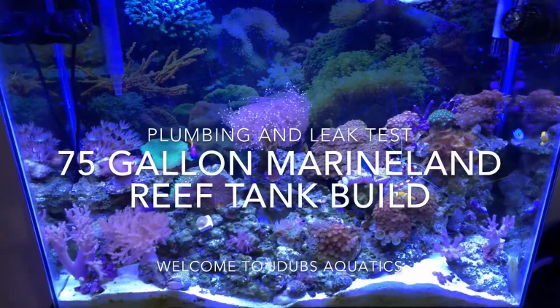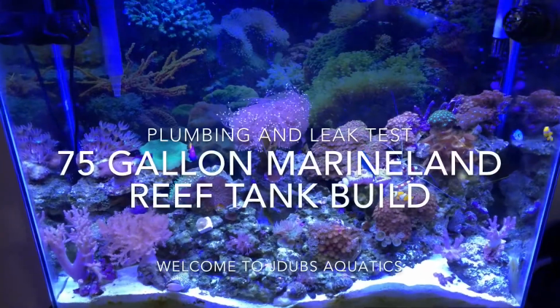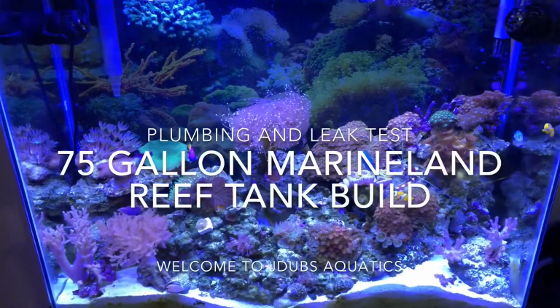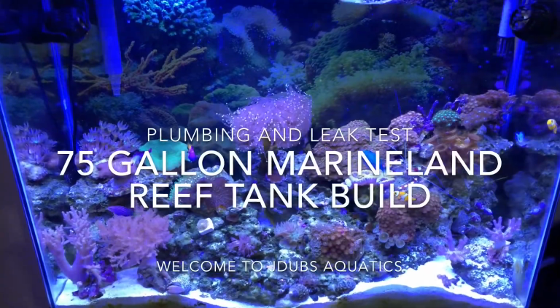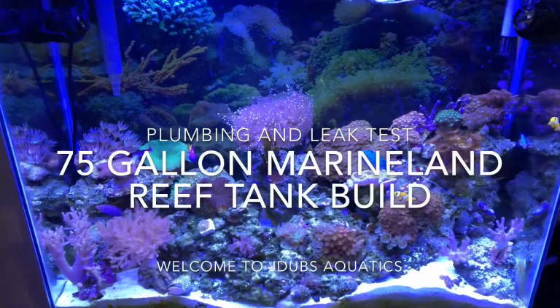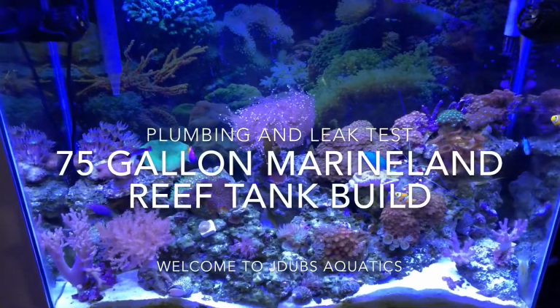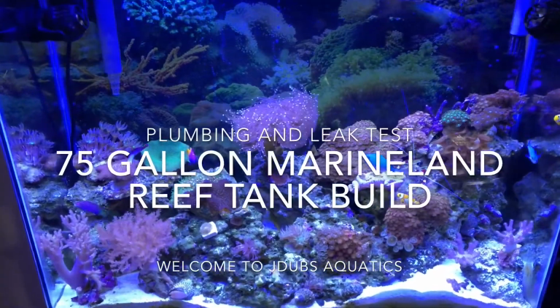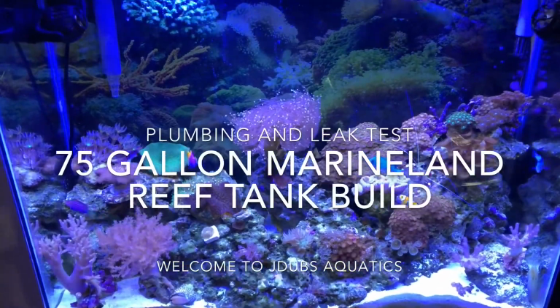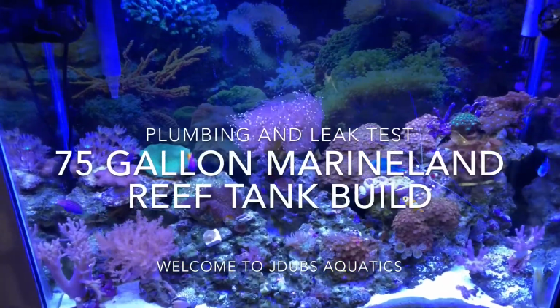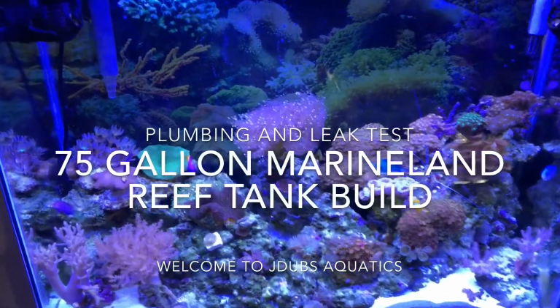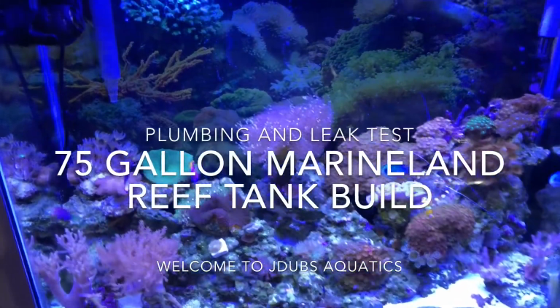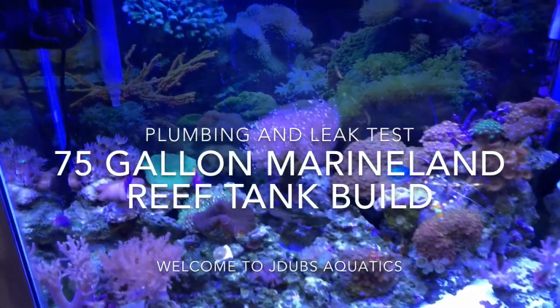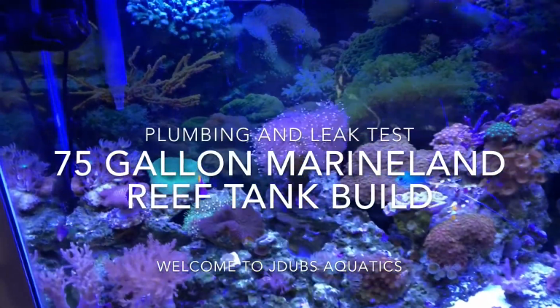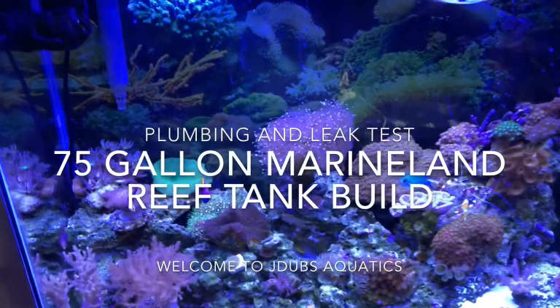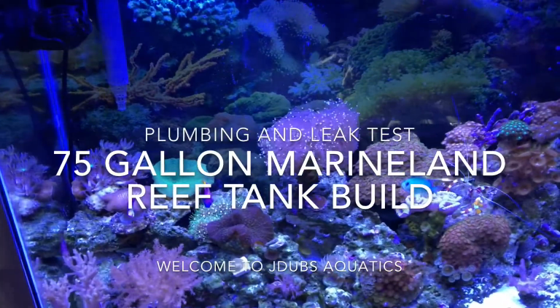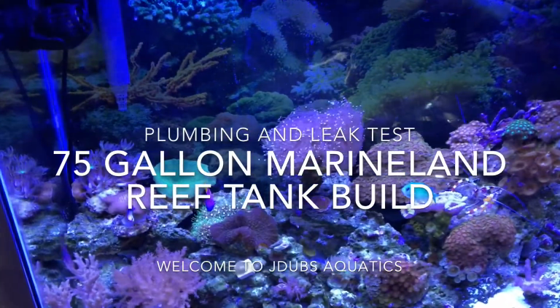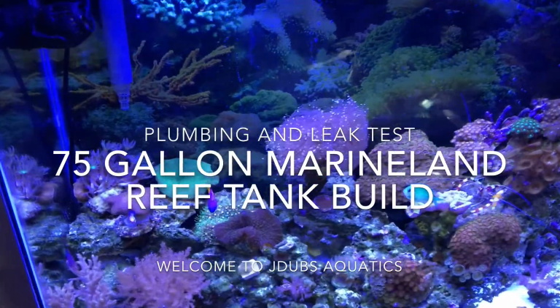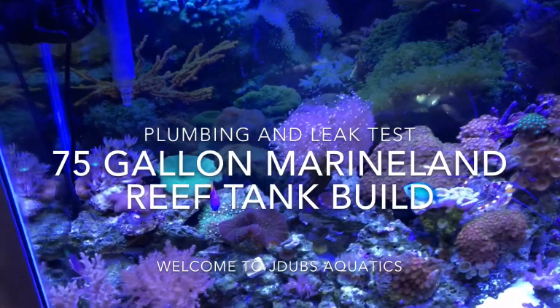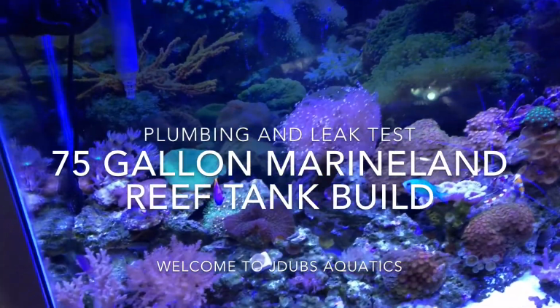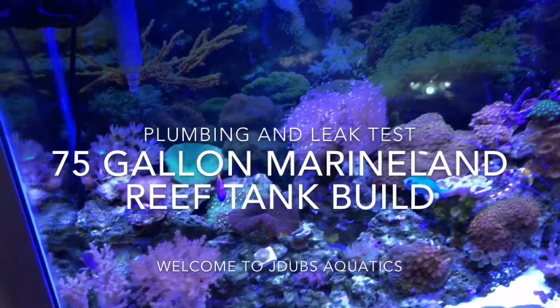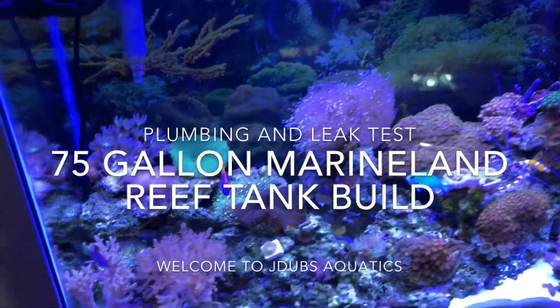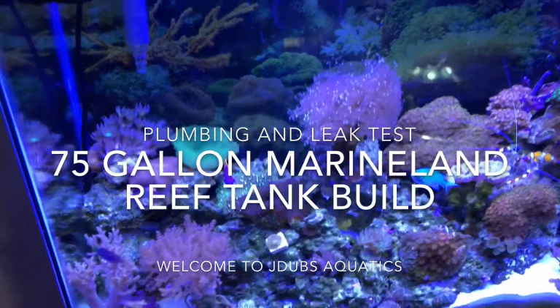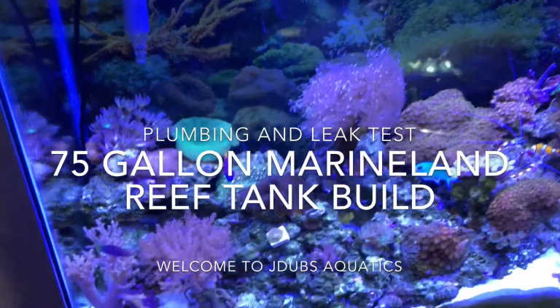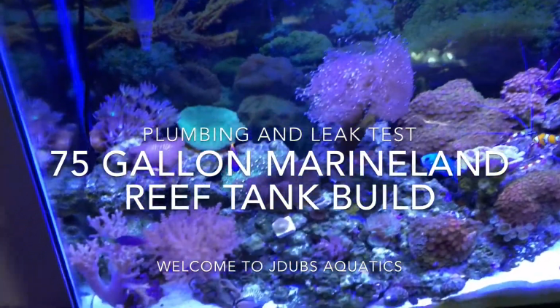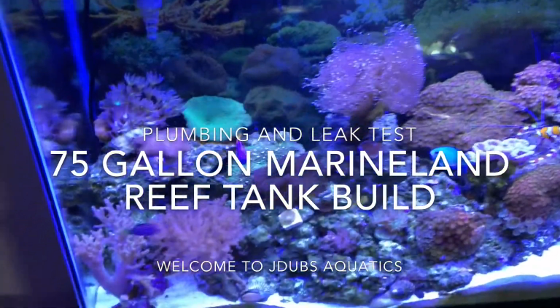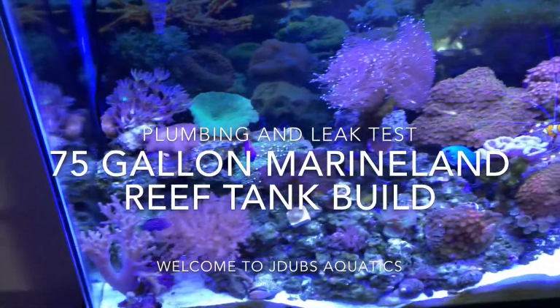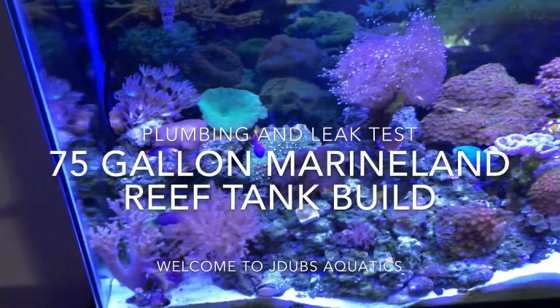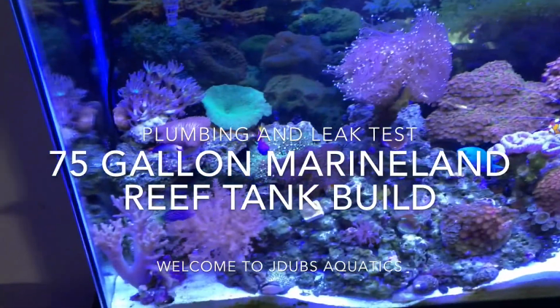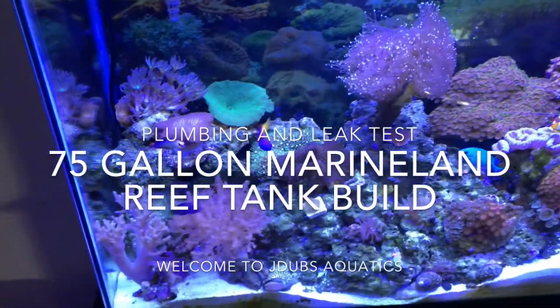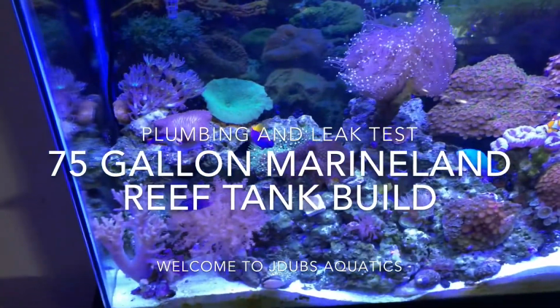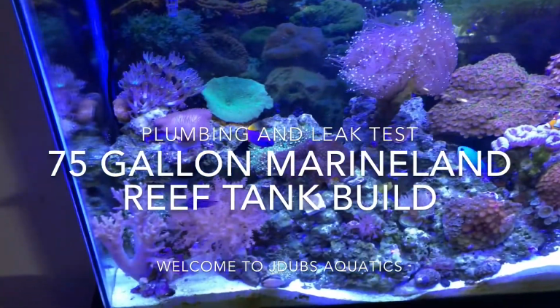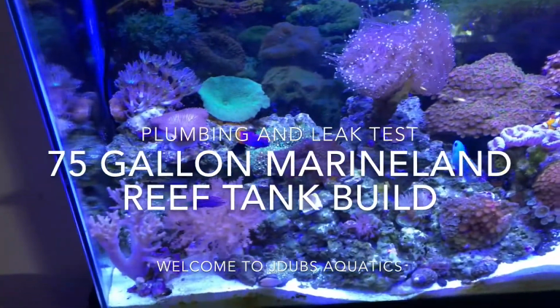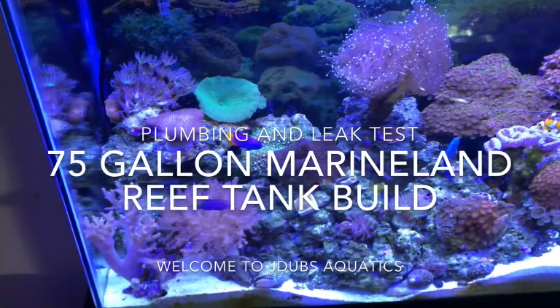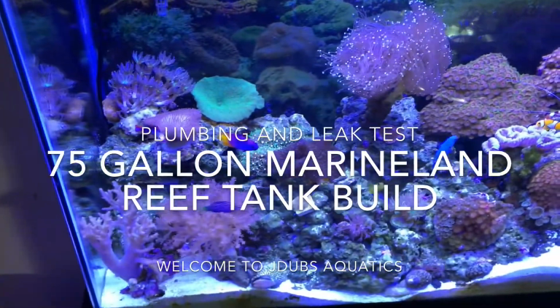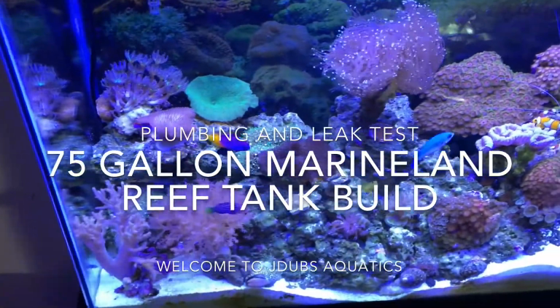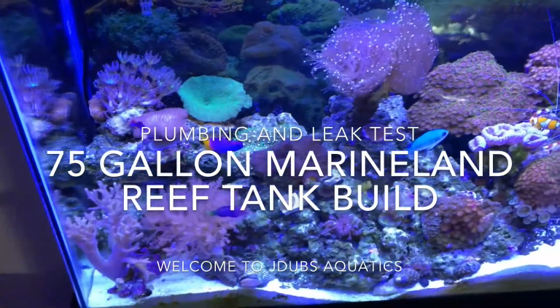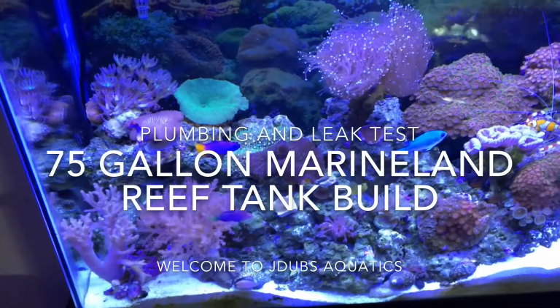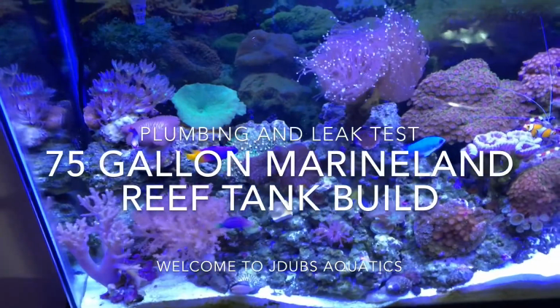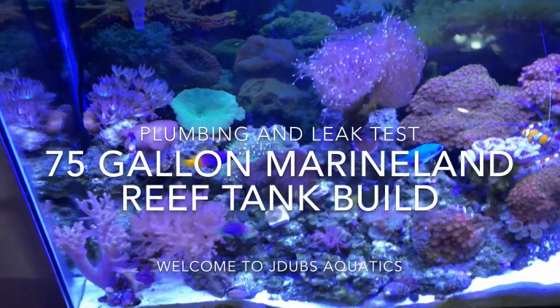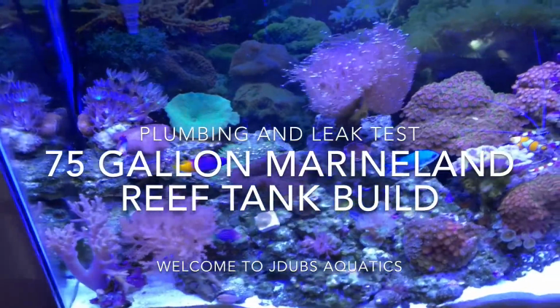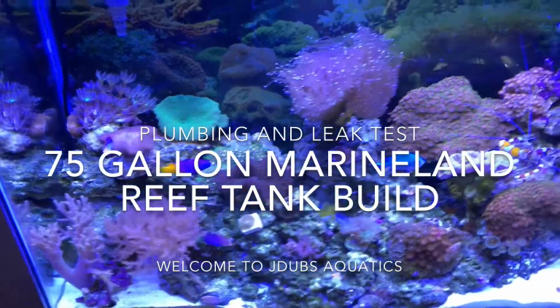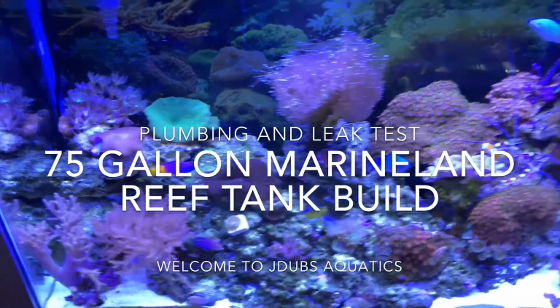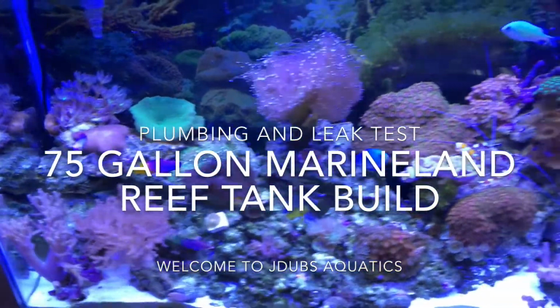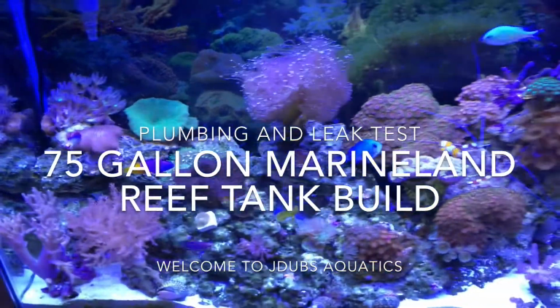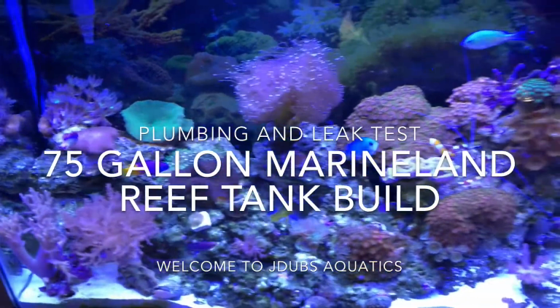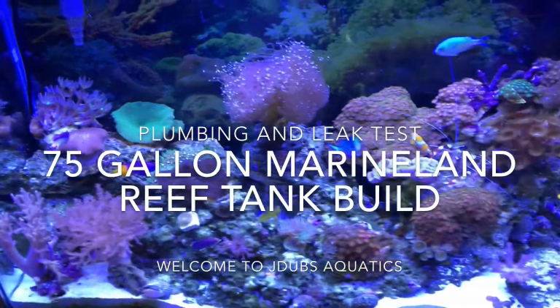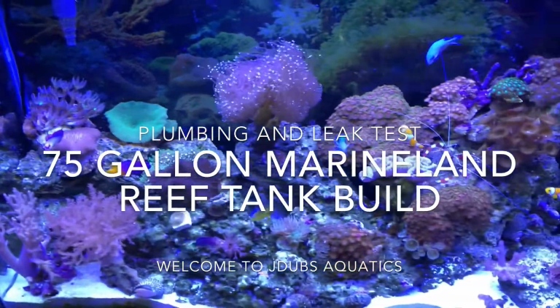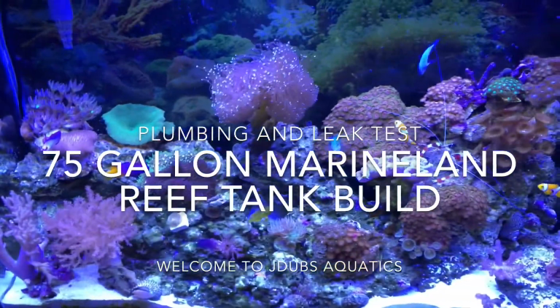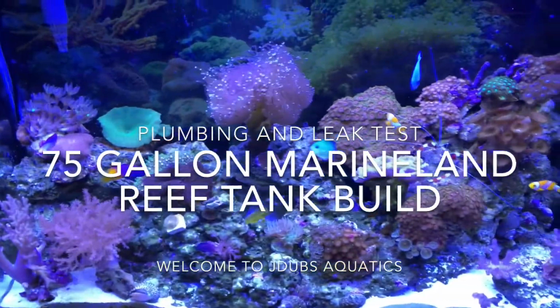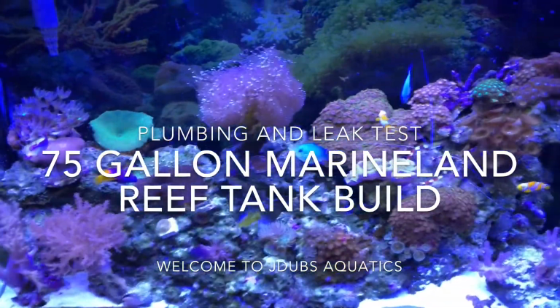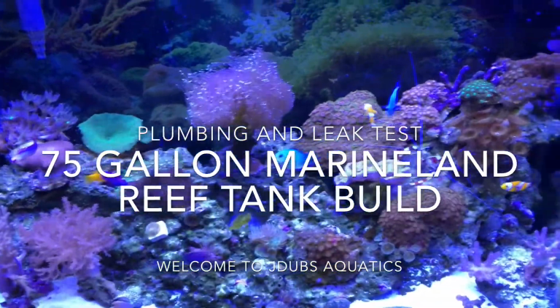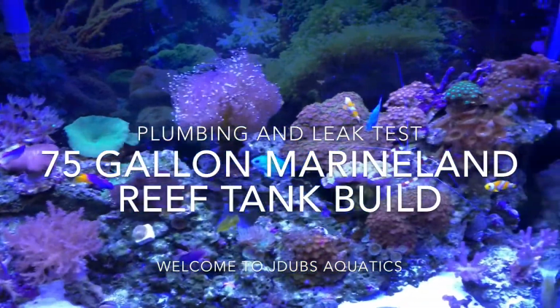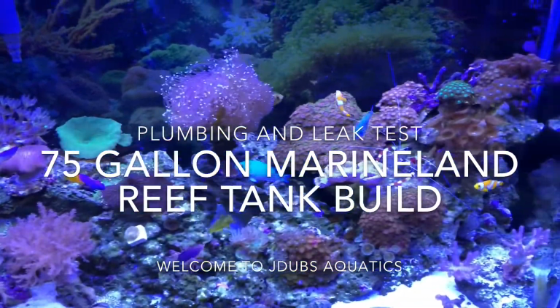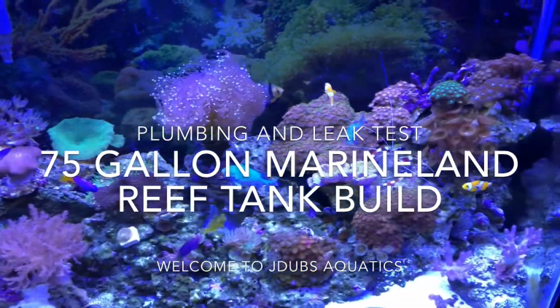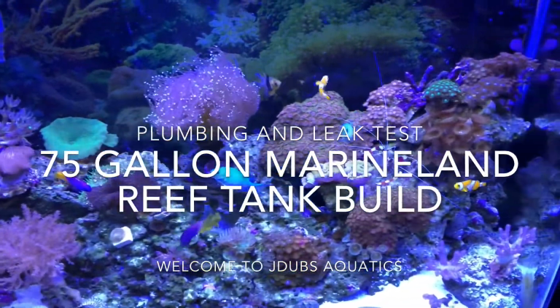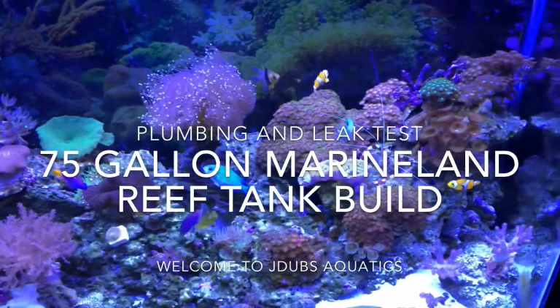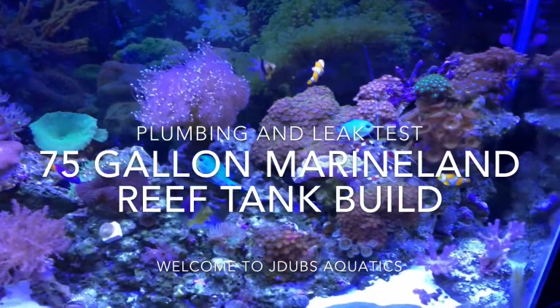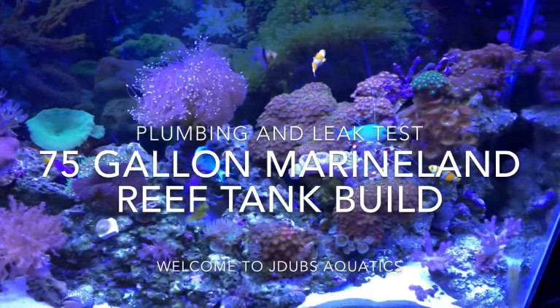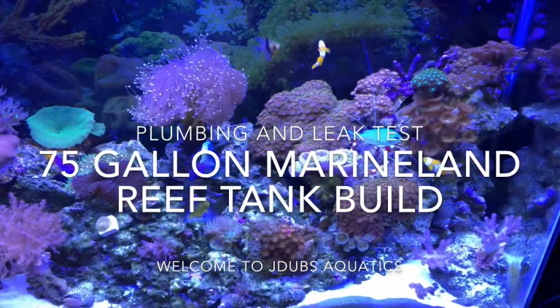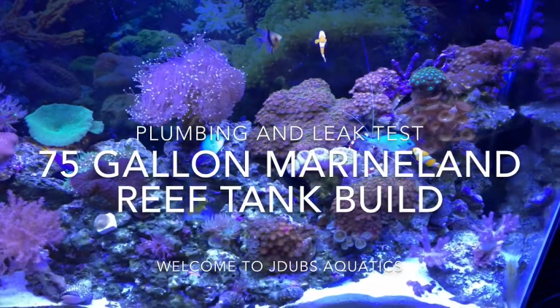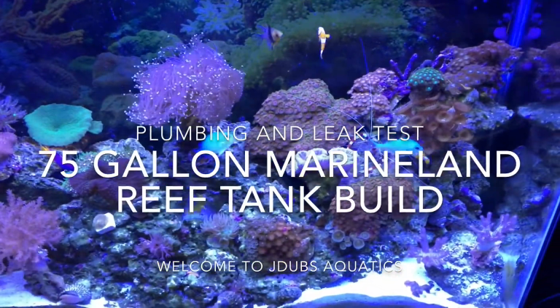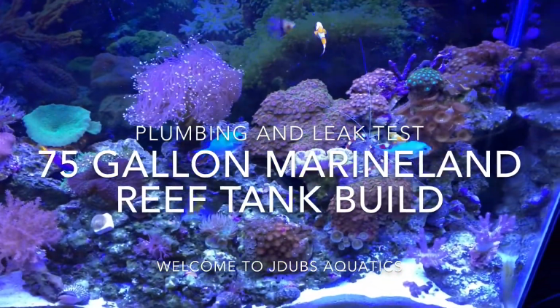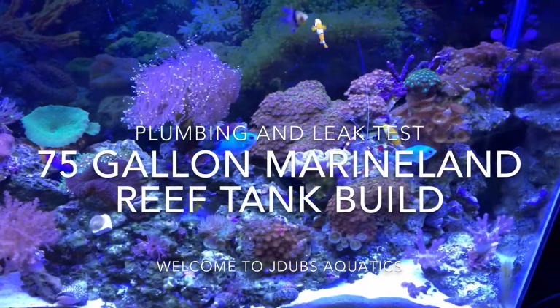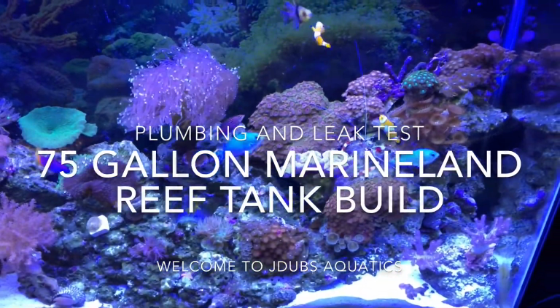Welcome to J-Dubs Aquatics. Today I'm going to show you the plumbing and leak test for my 75 gallon Marineland reef tank build.